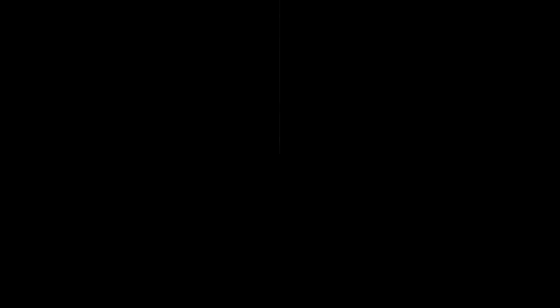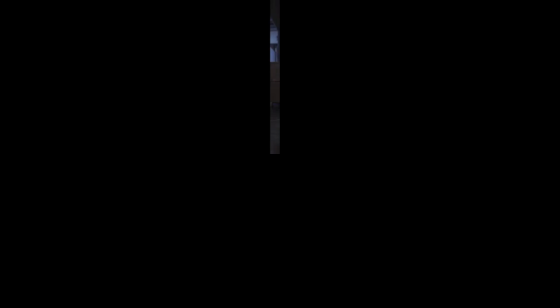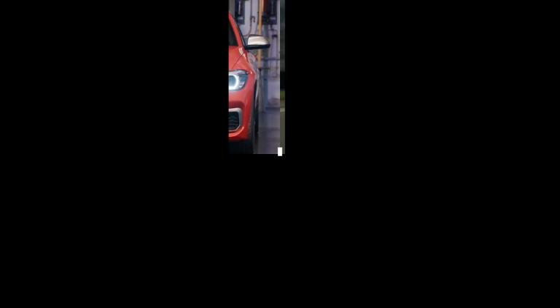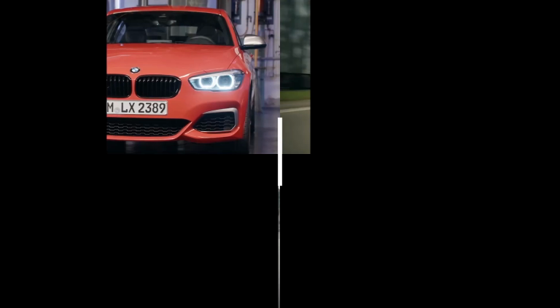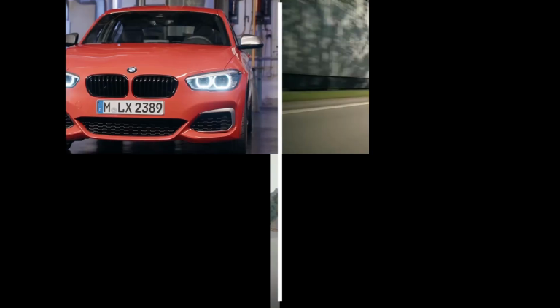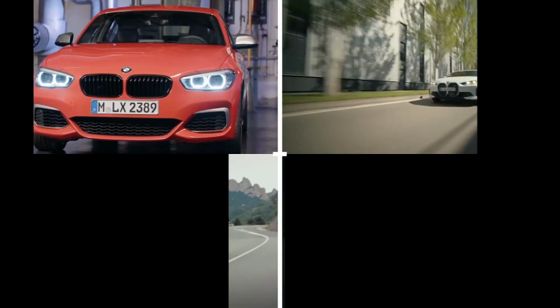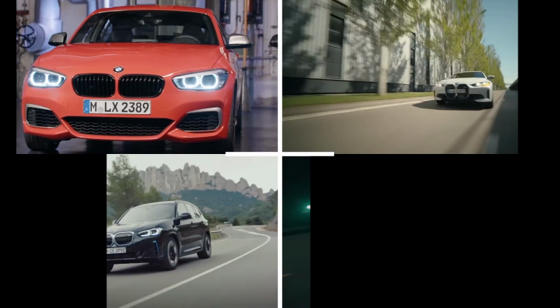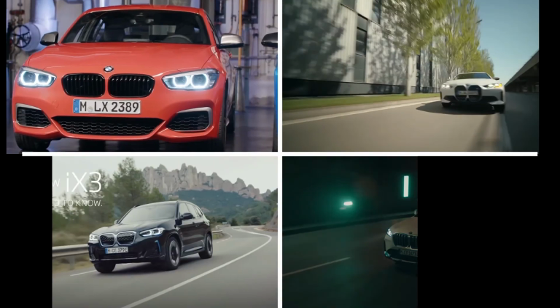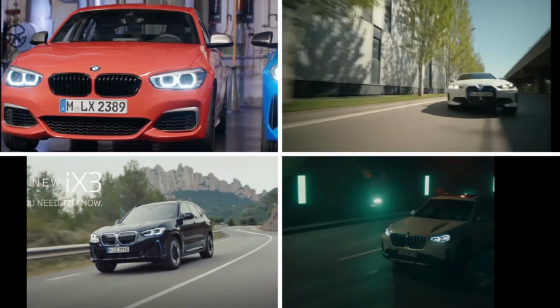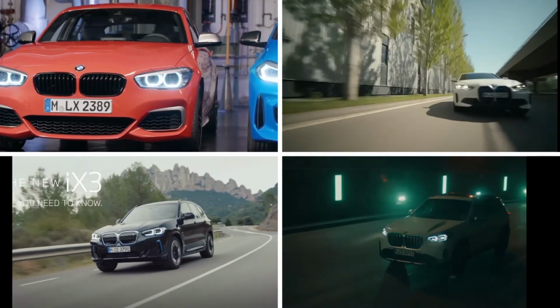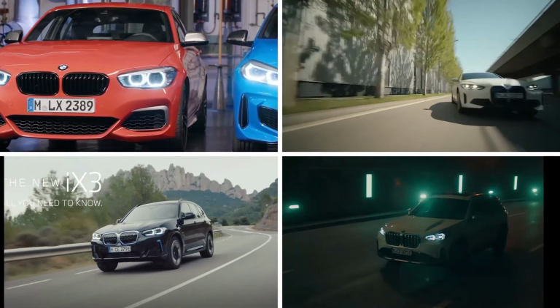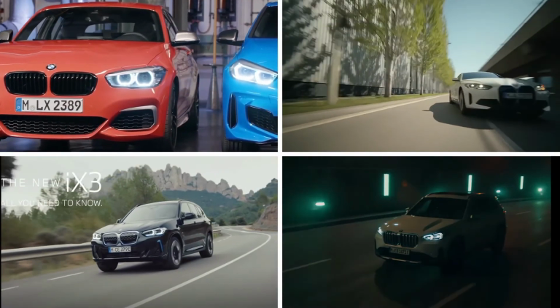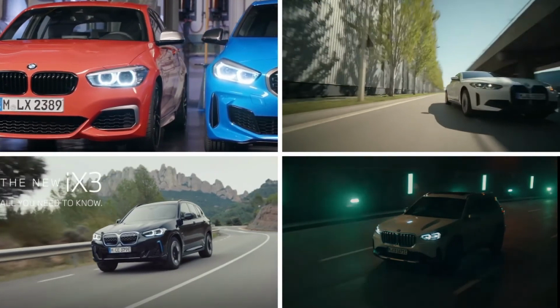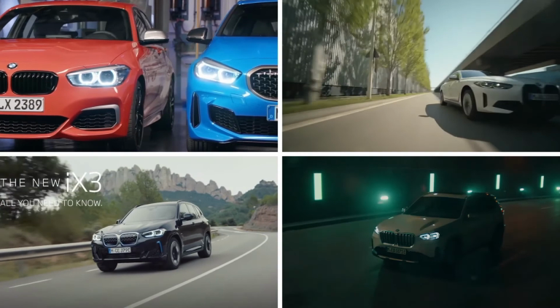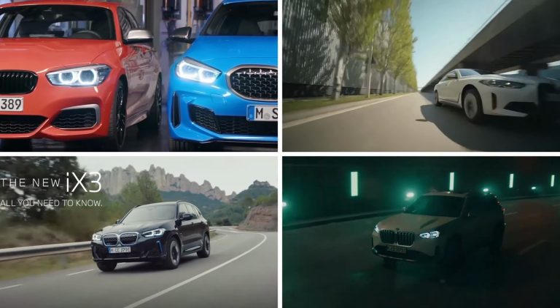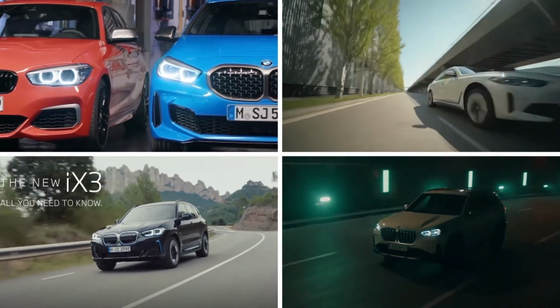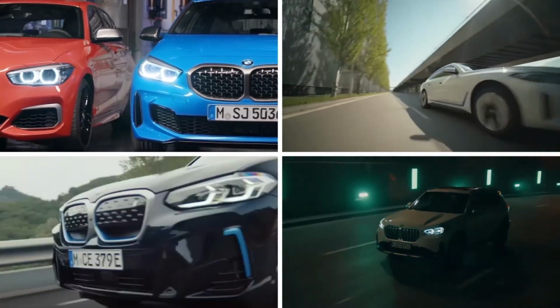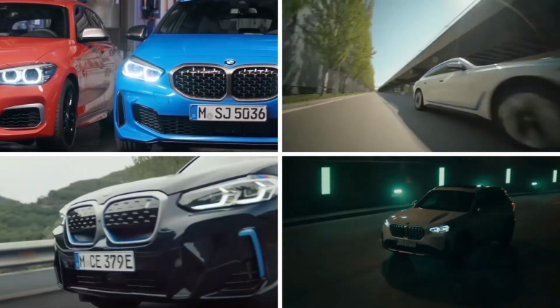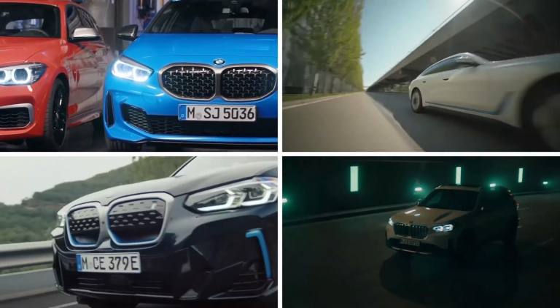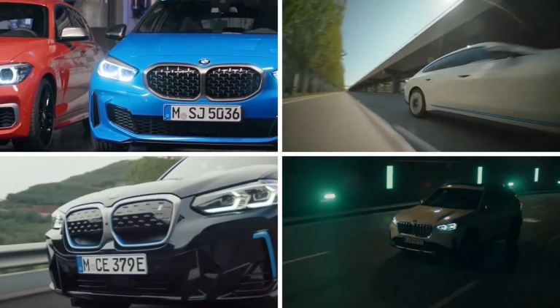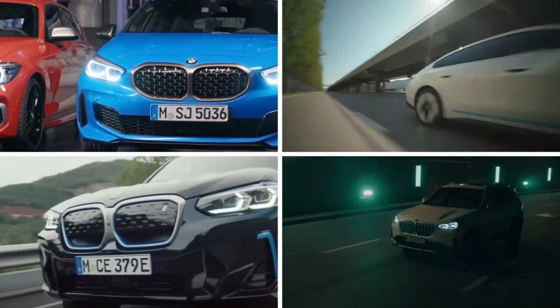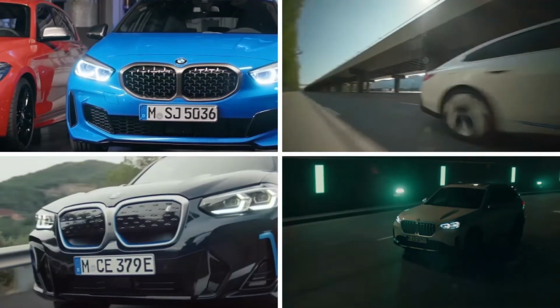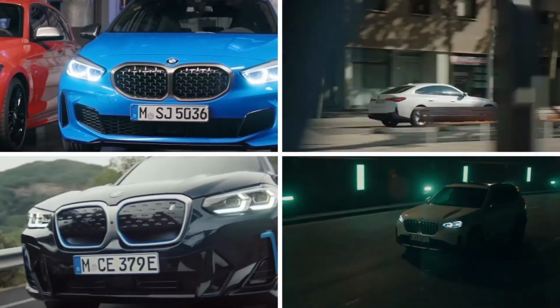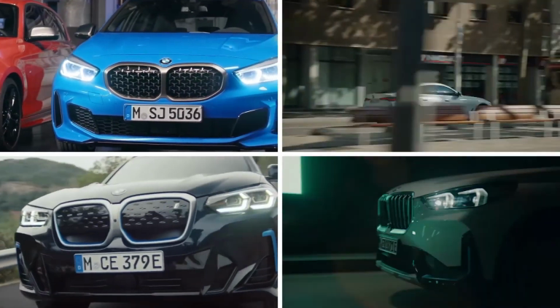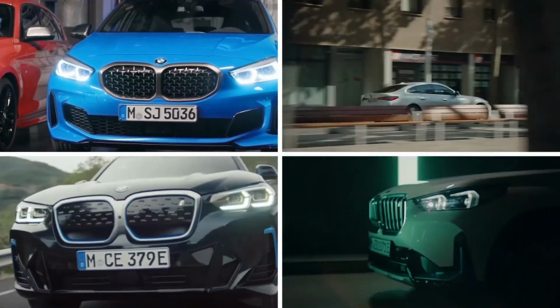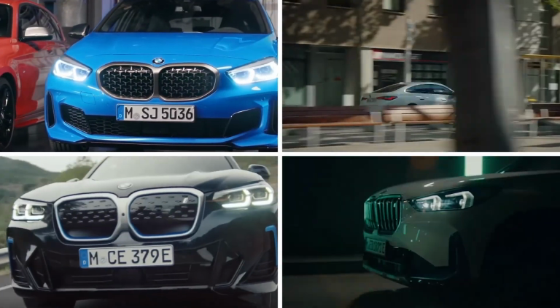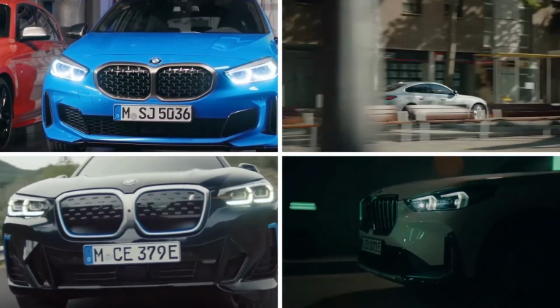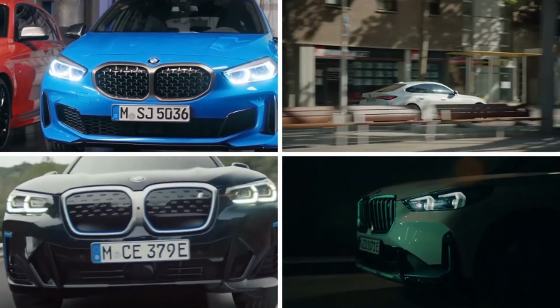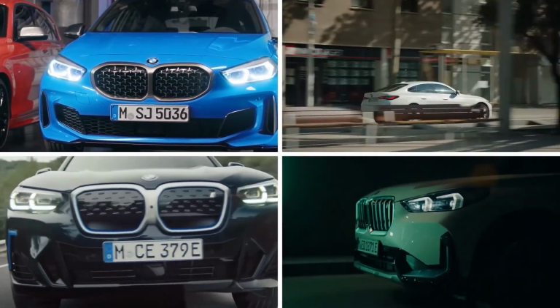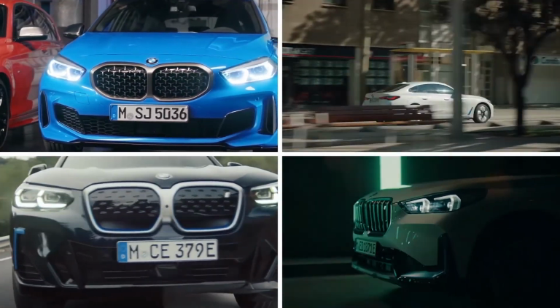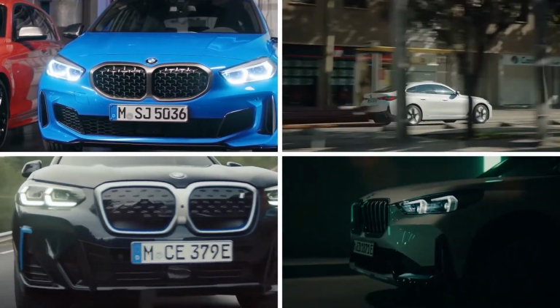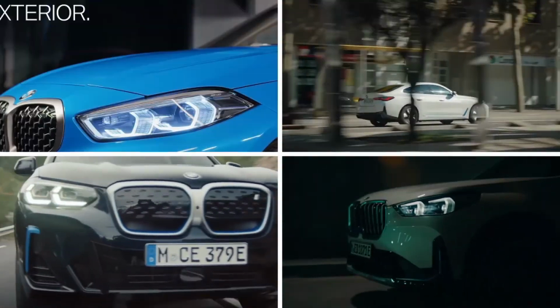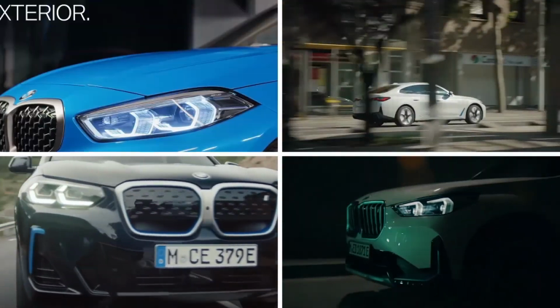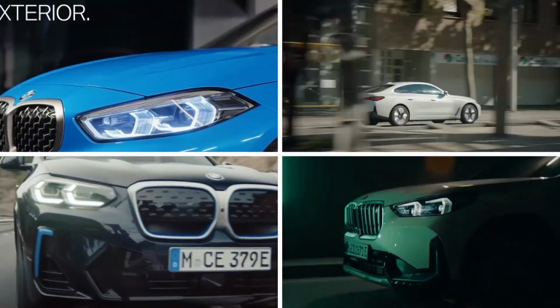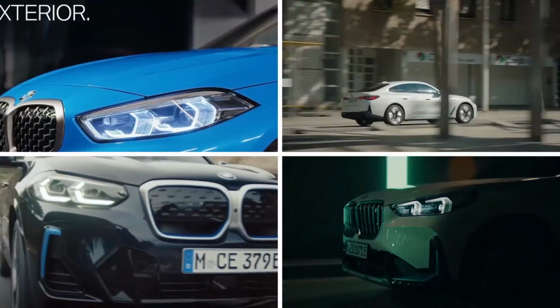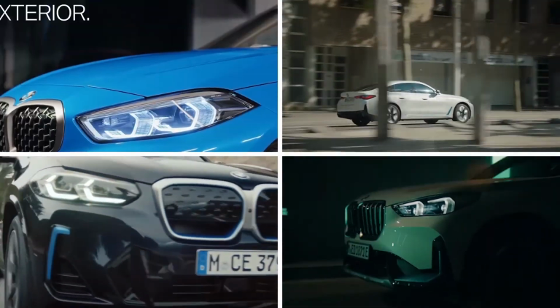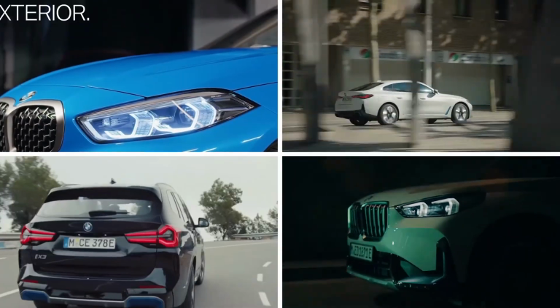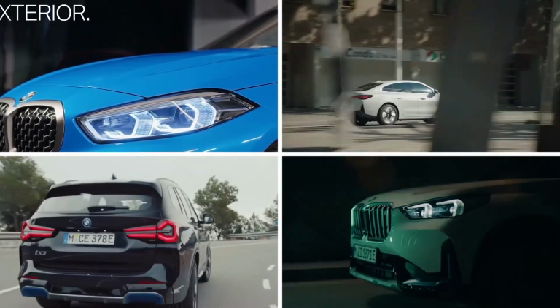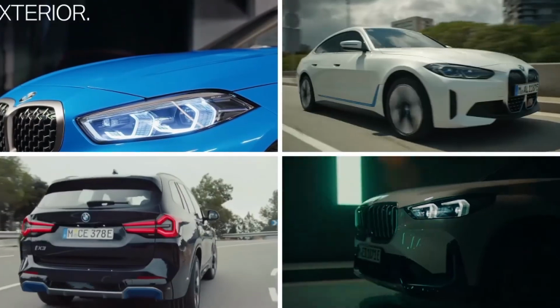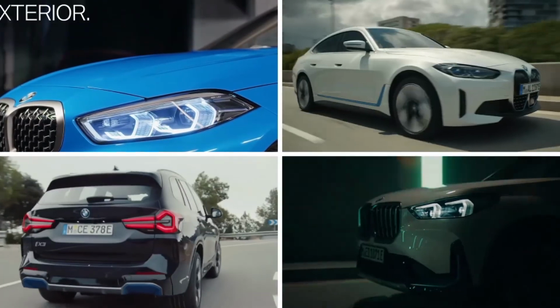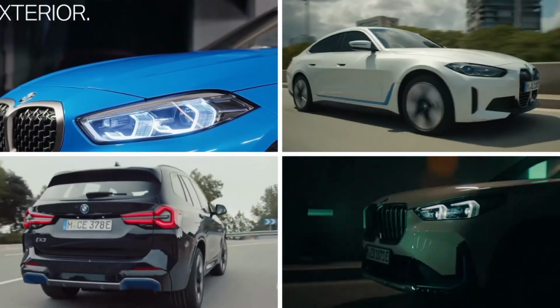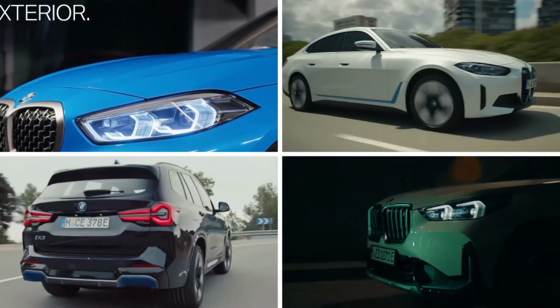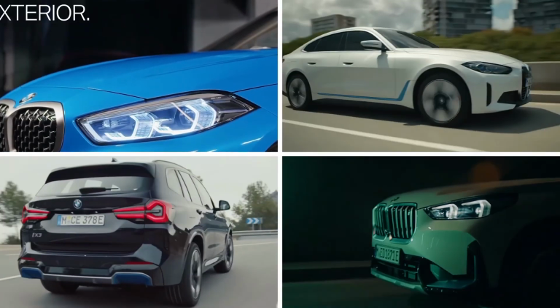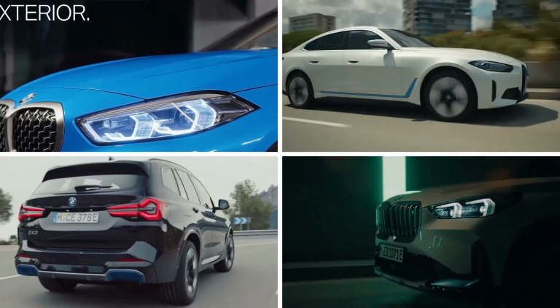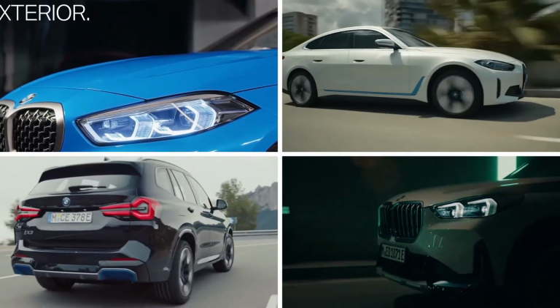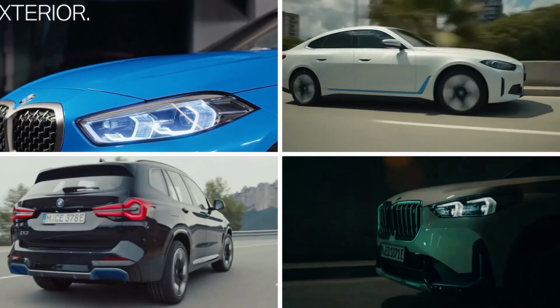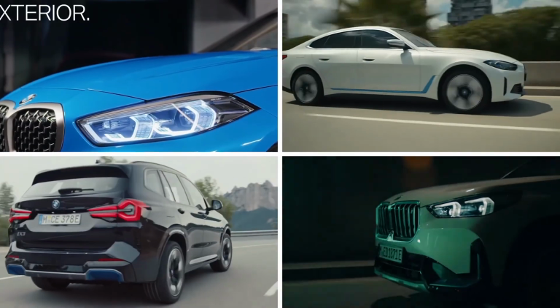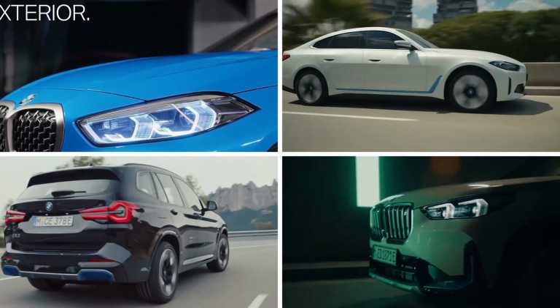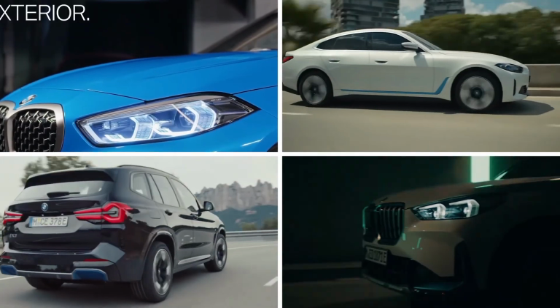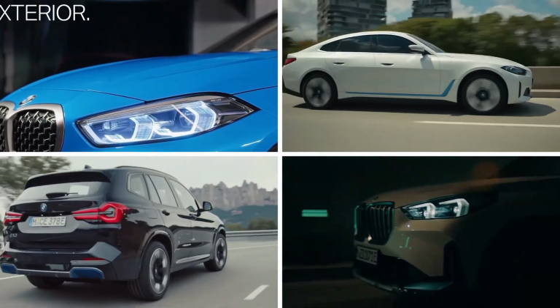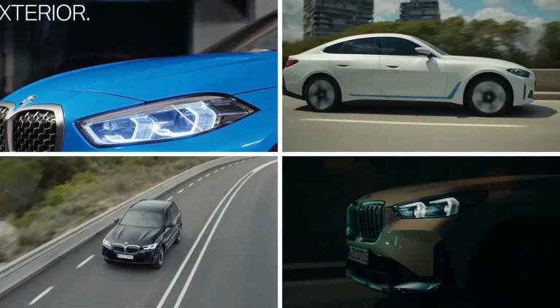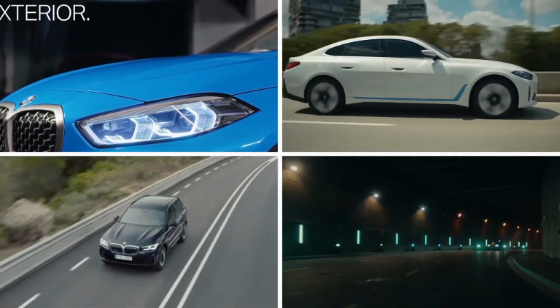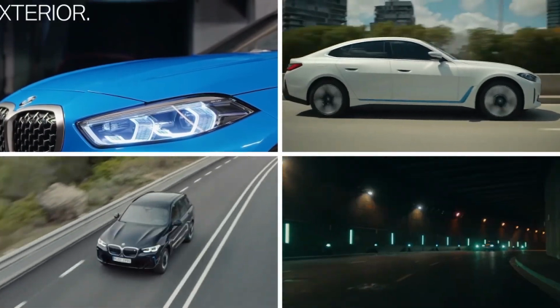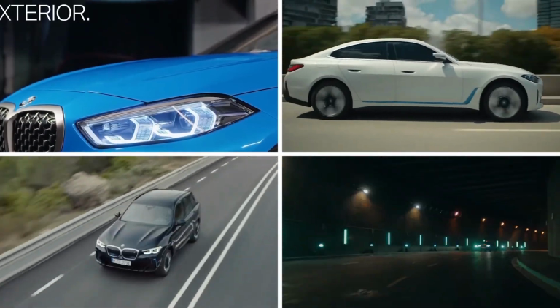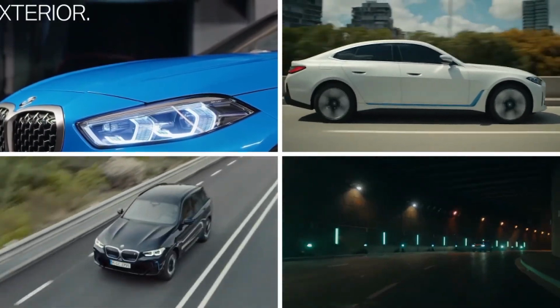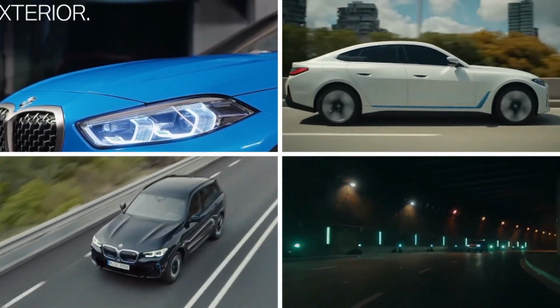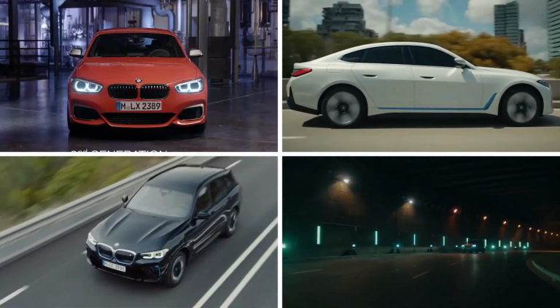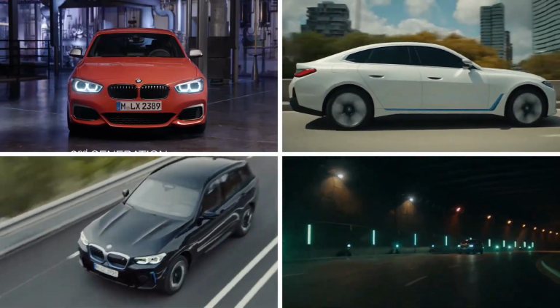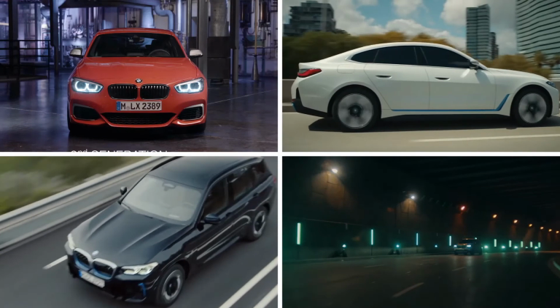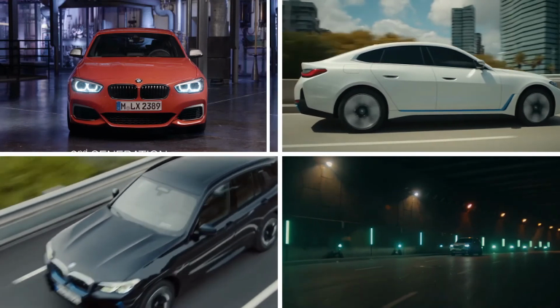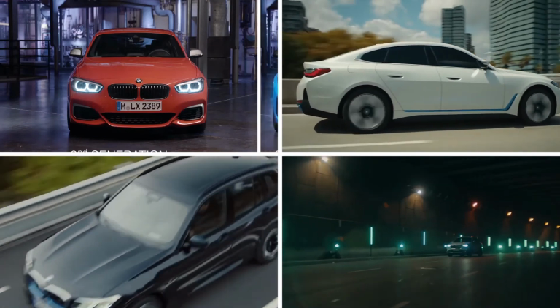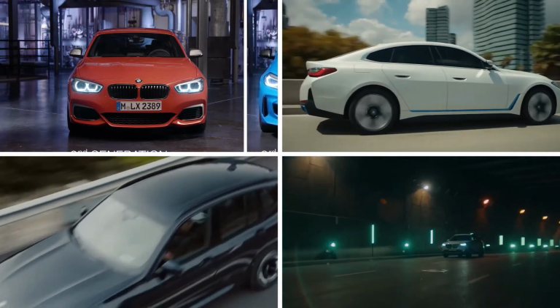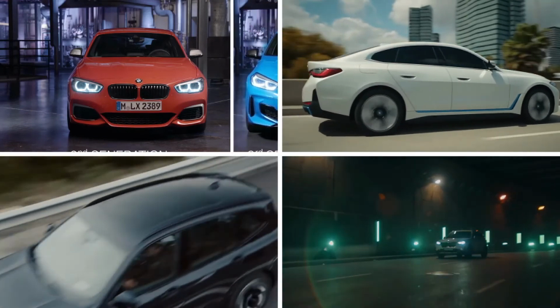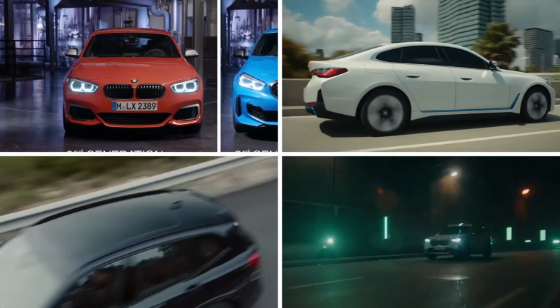Which of these BMW models do you wish to know more about? Let us know in the comment section below and don't forget to like this video.